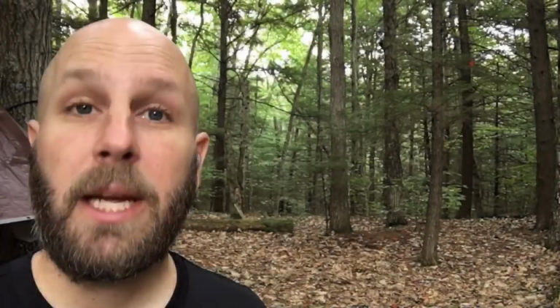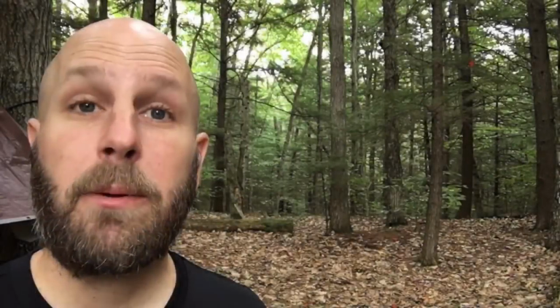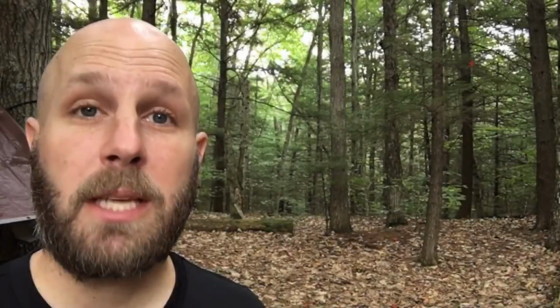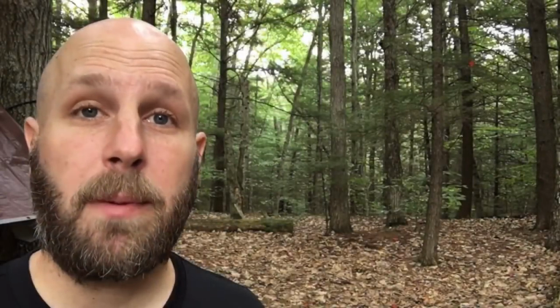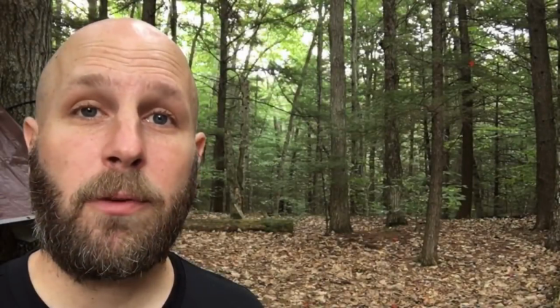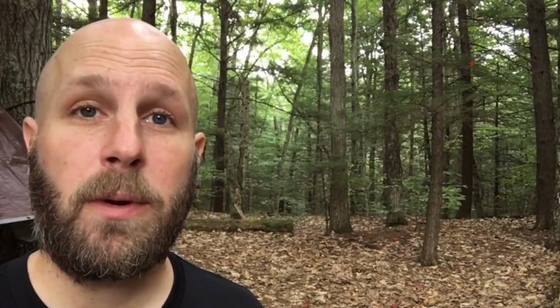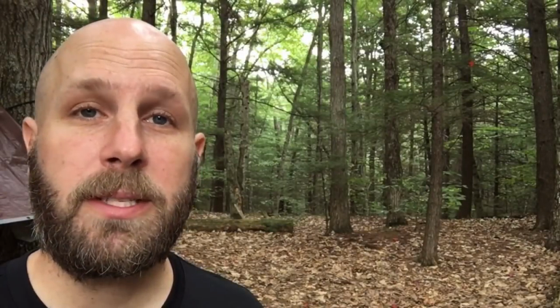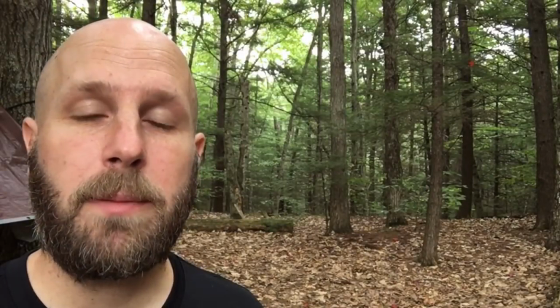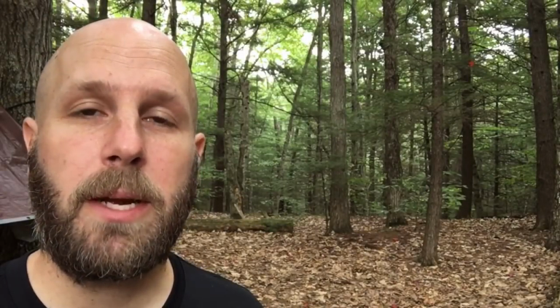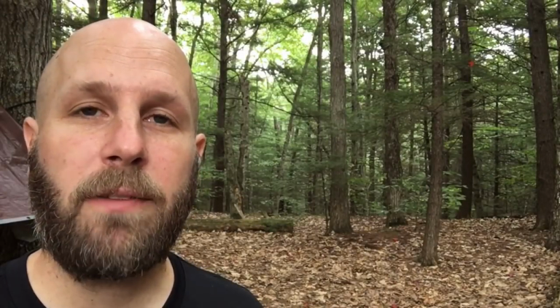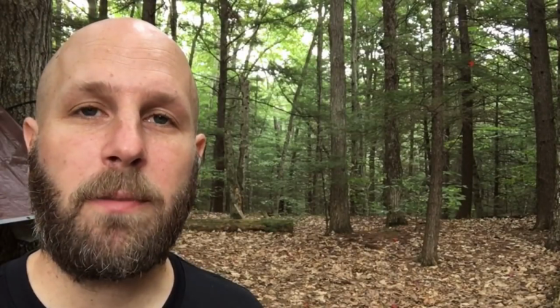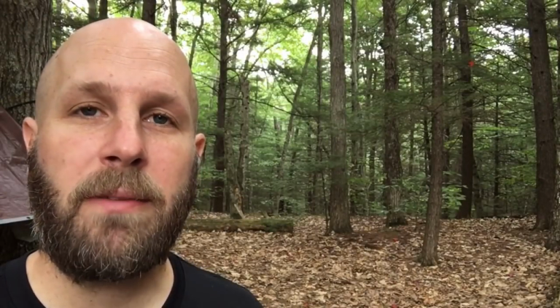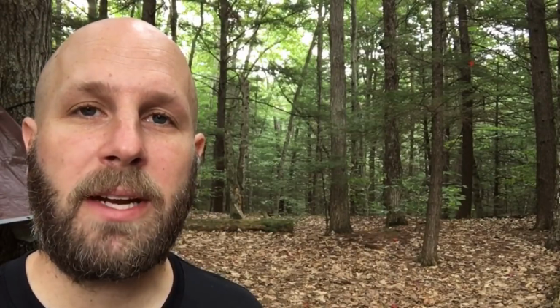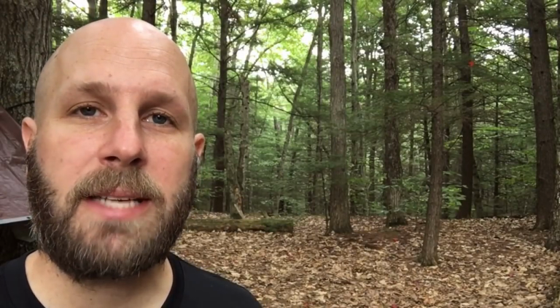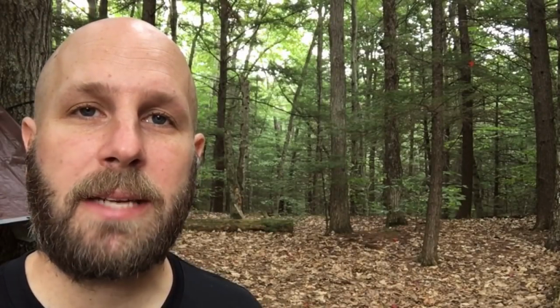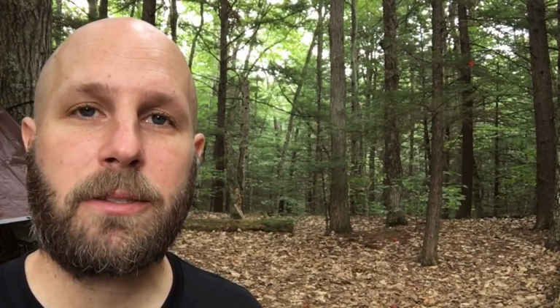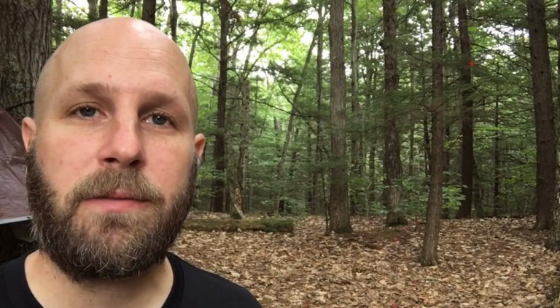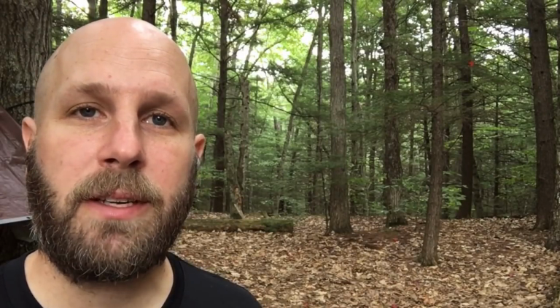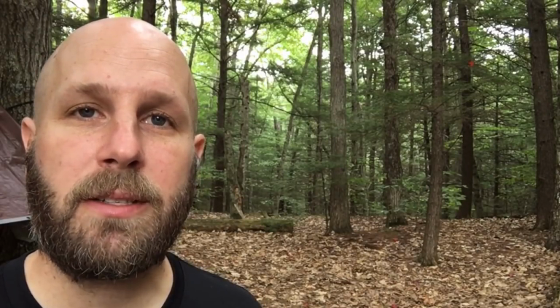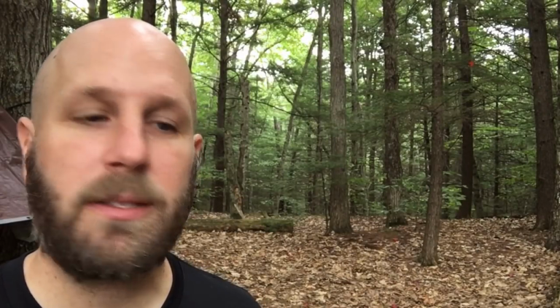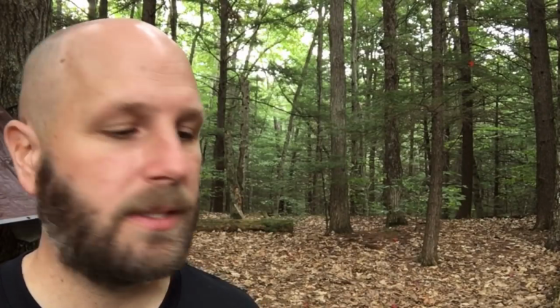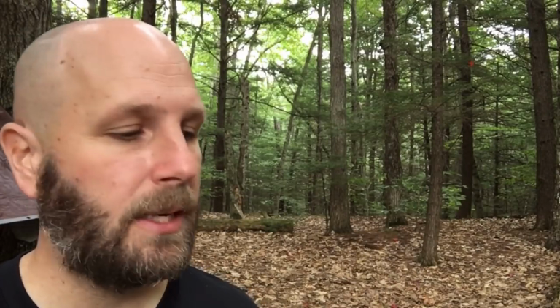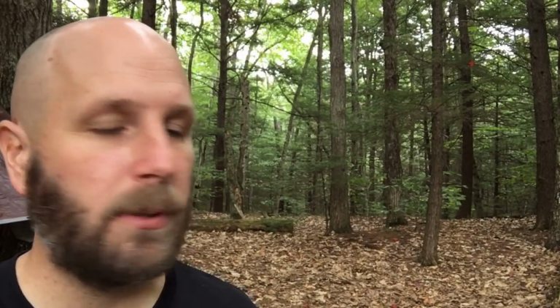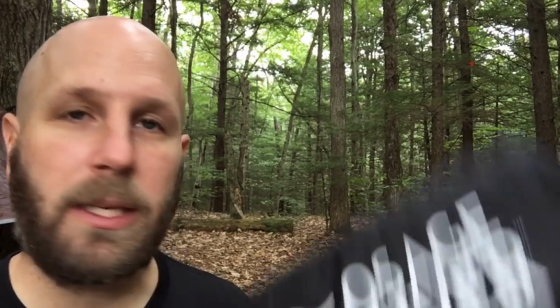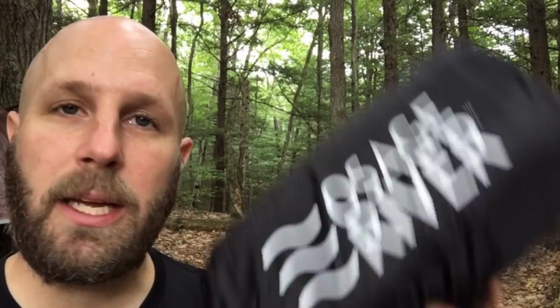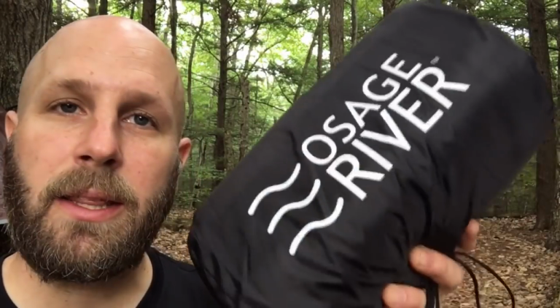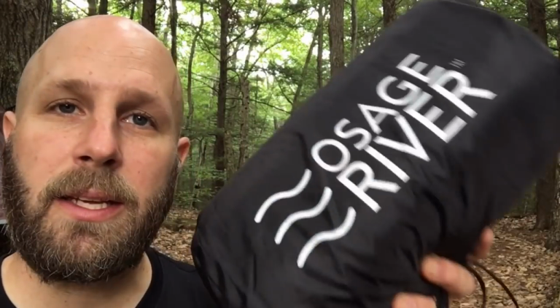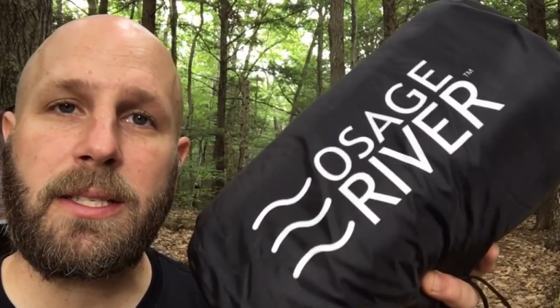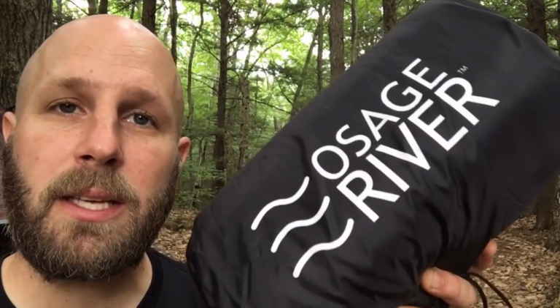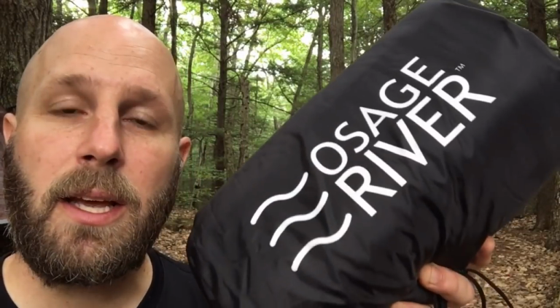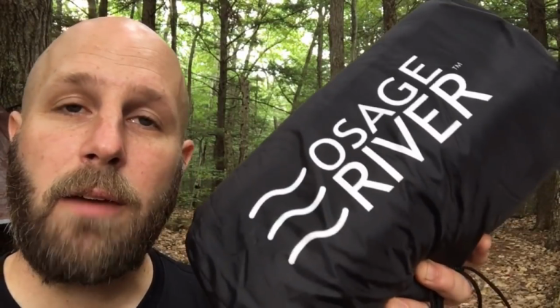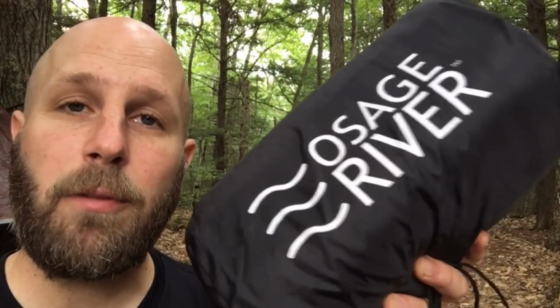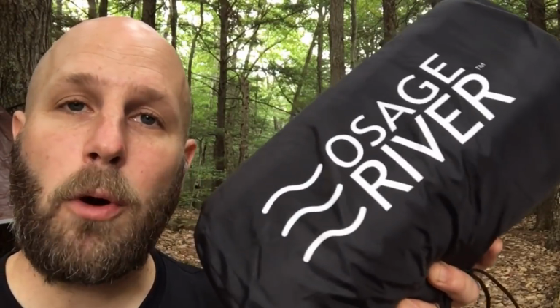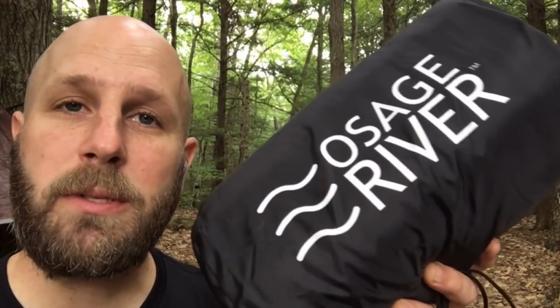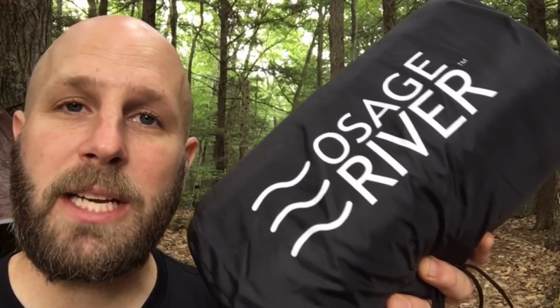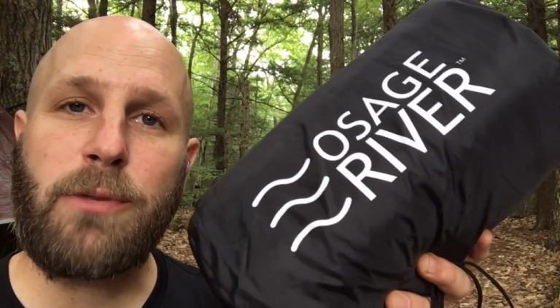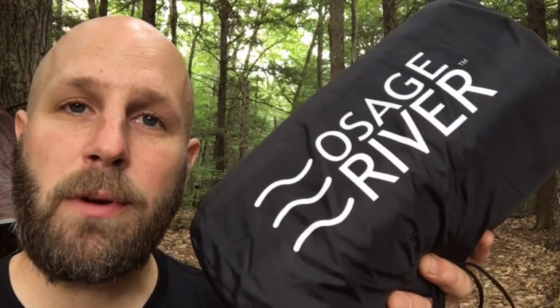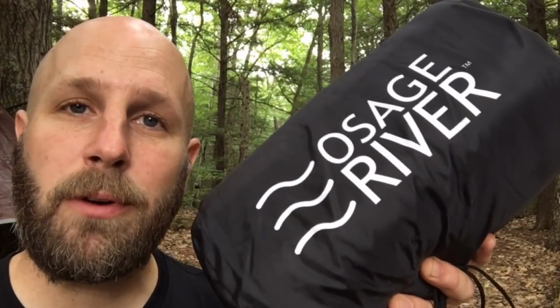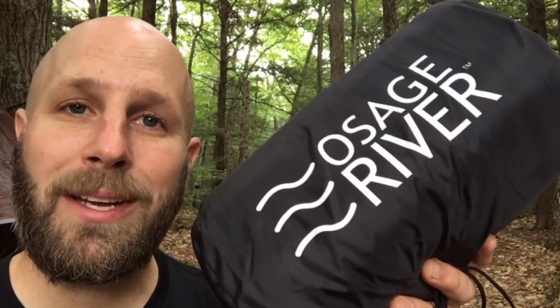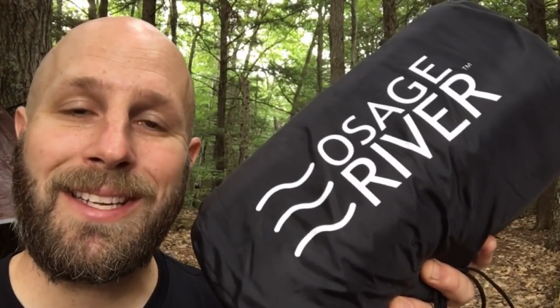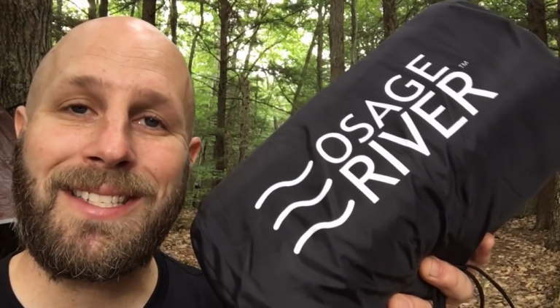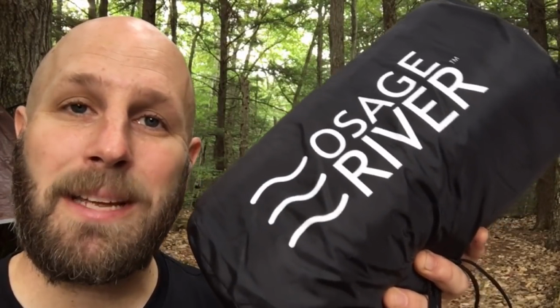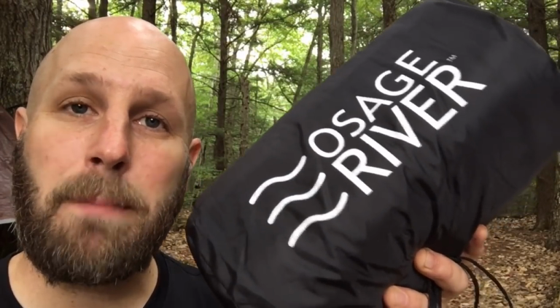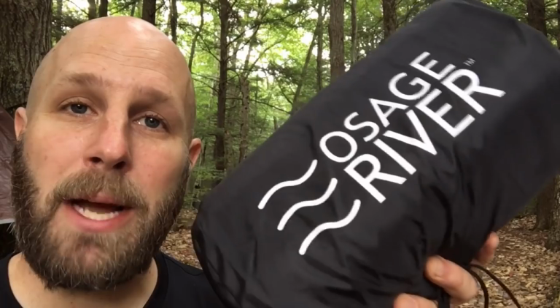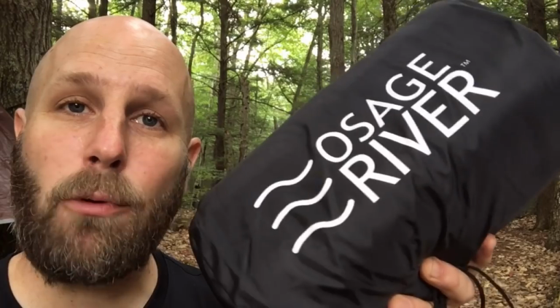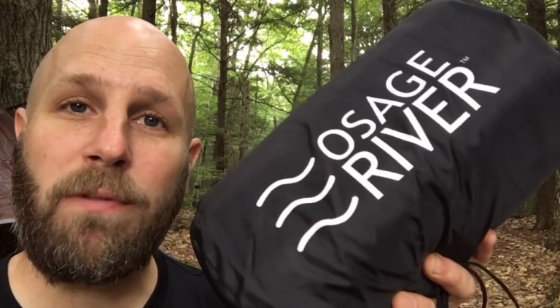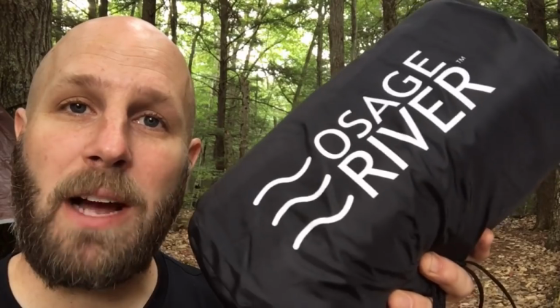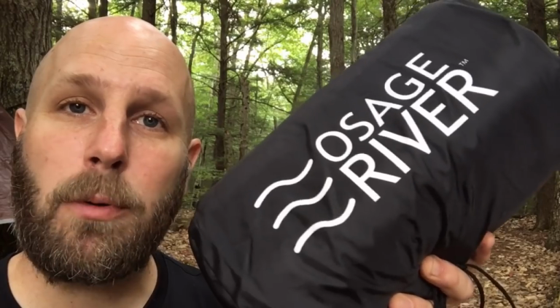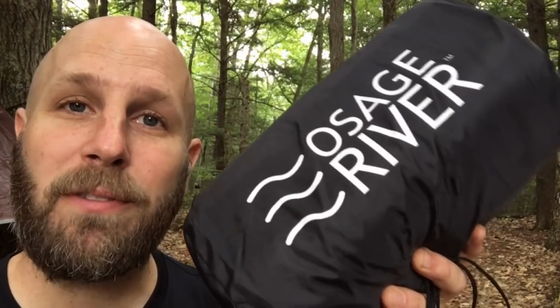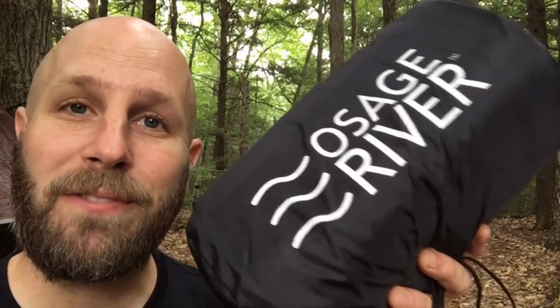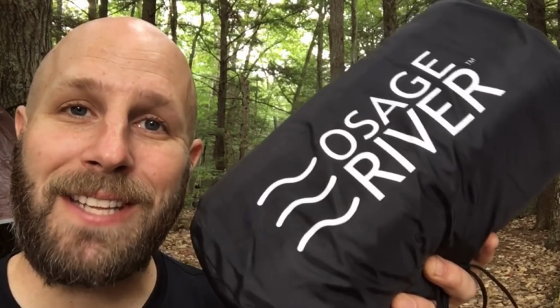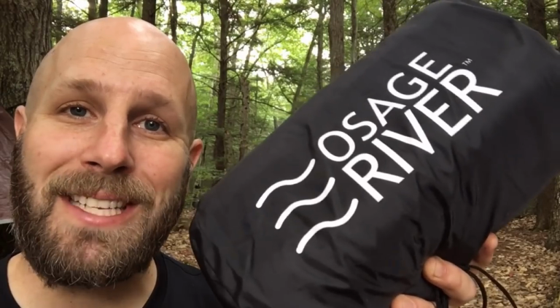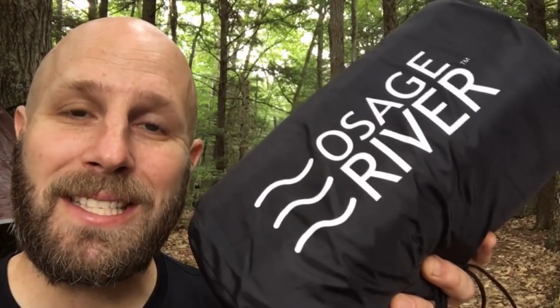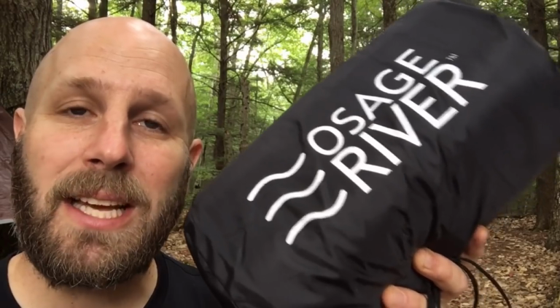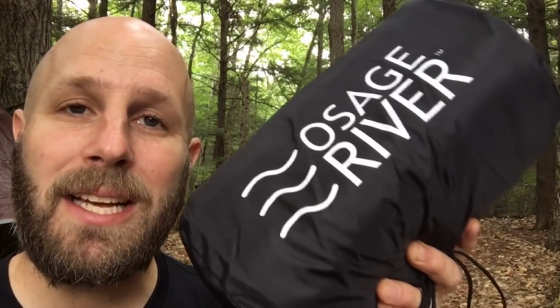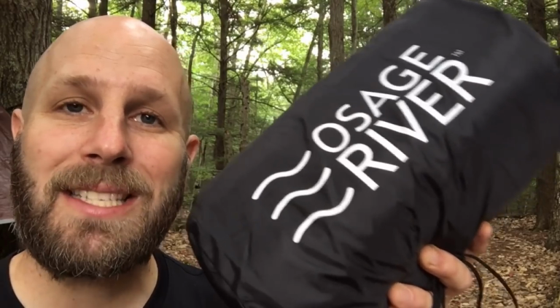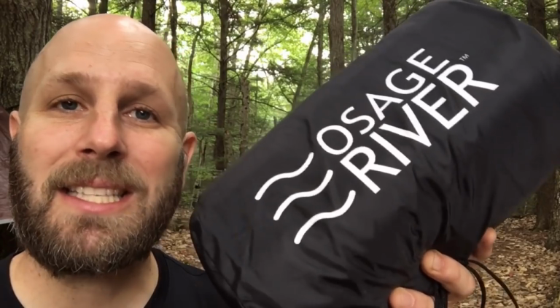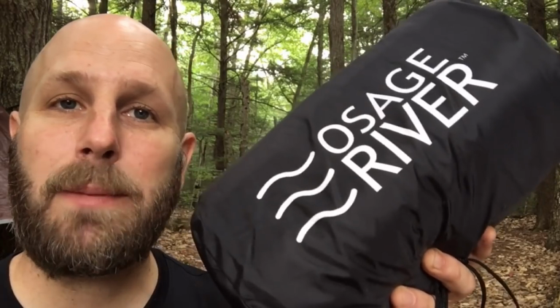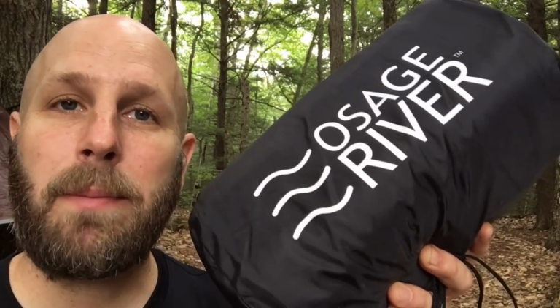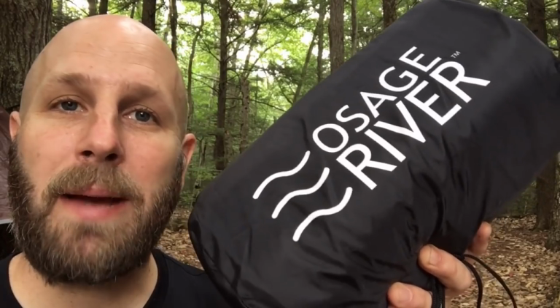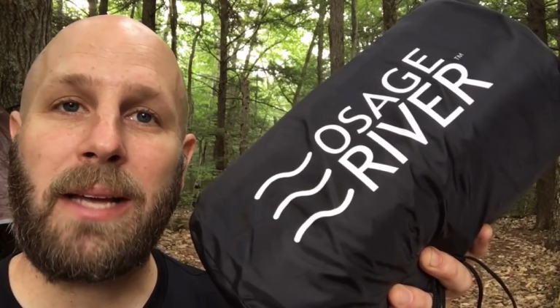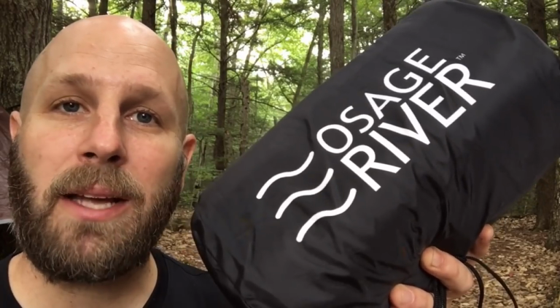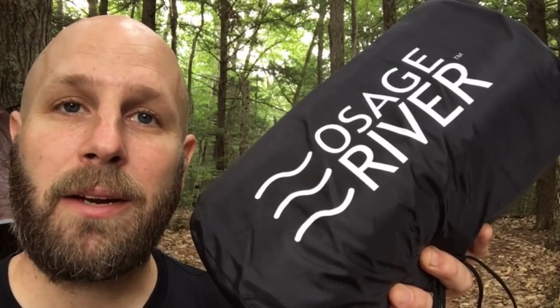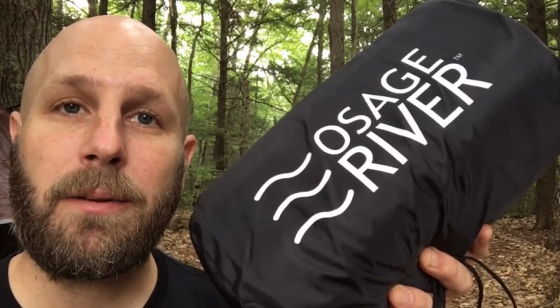Hey, what's up everyone? Tim here from Everyday Tactical Vids. Today we're looking at this from Osage River — it is the microfiber fleece sleeping bag liner.